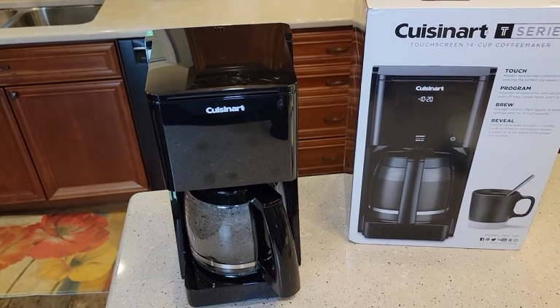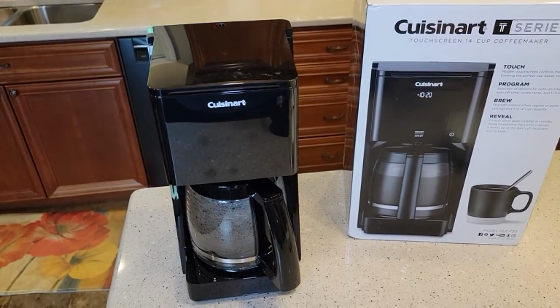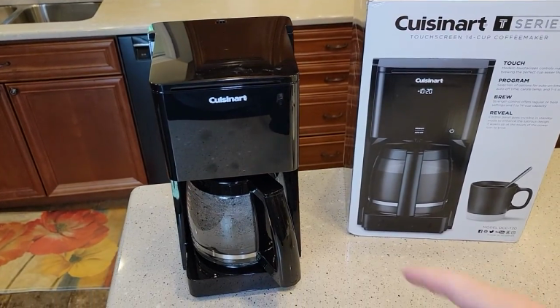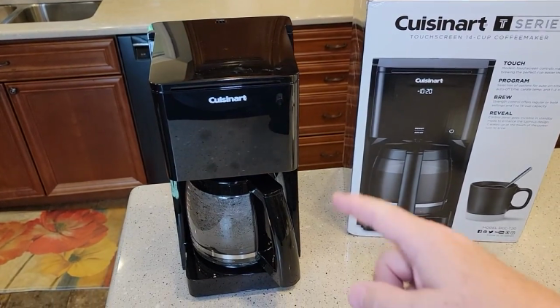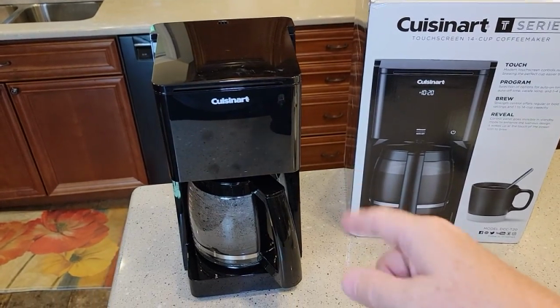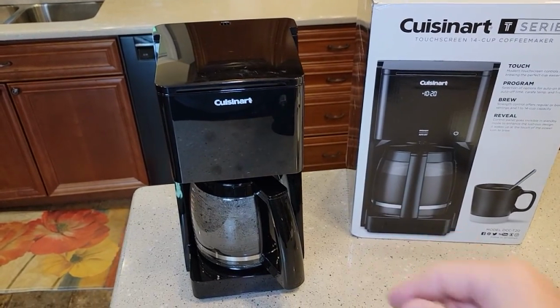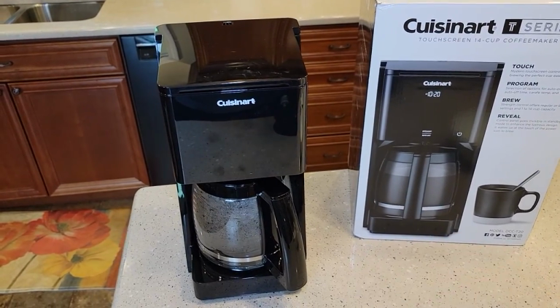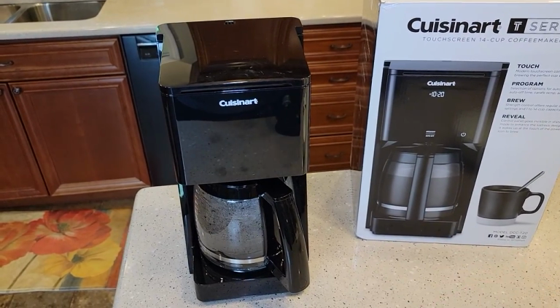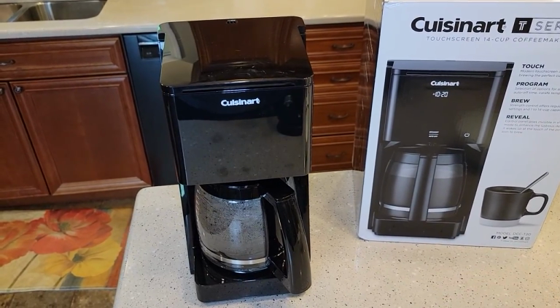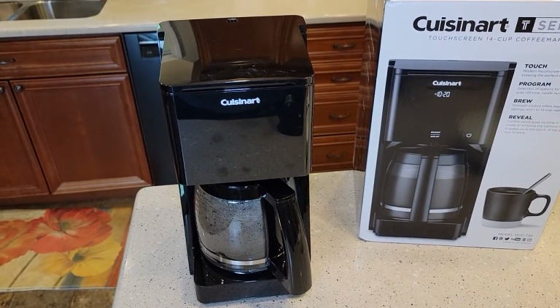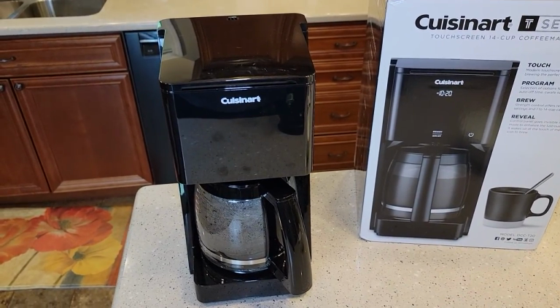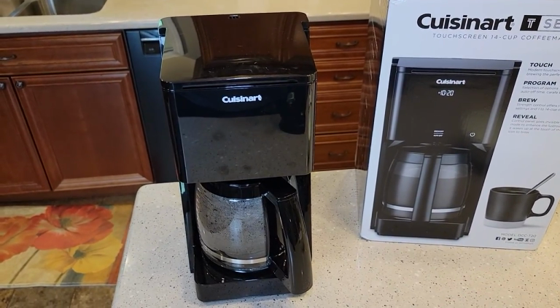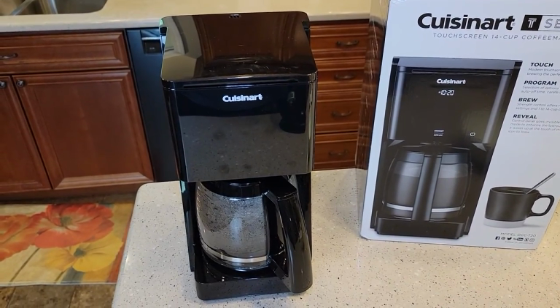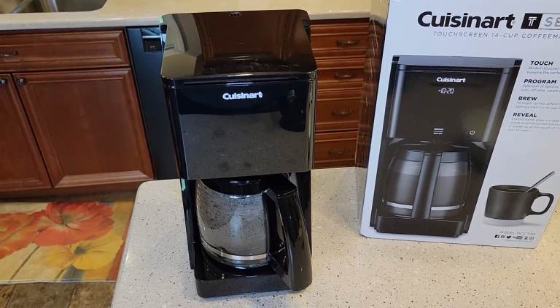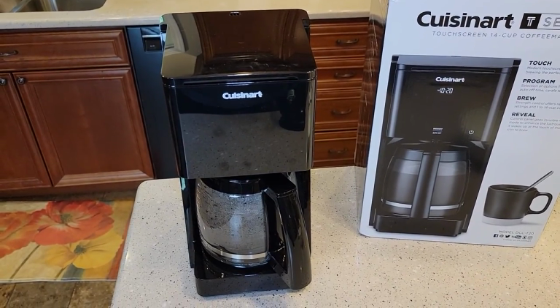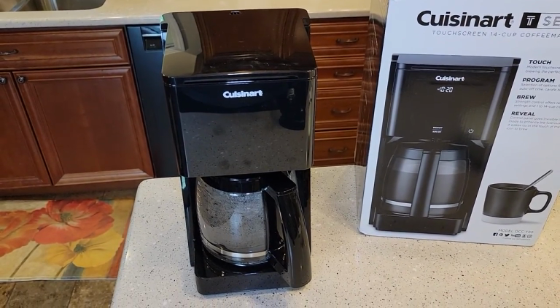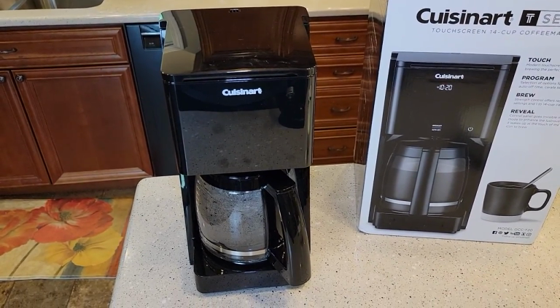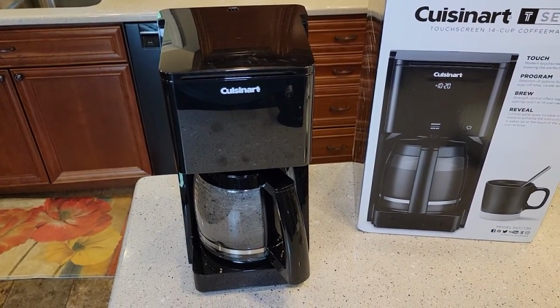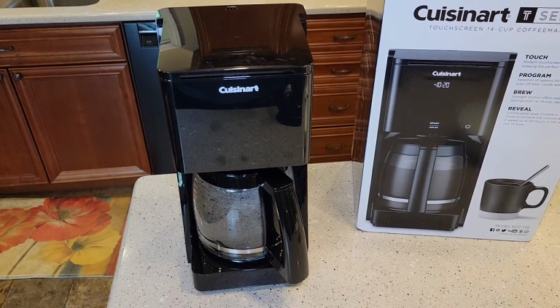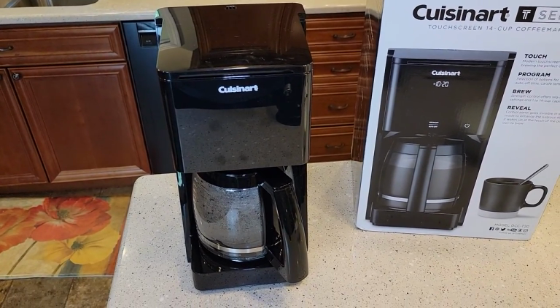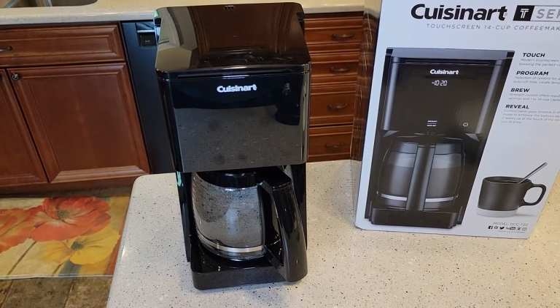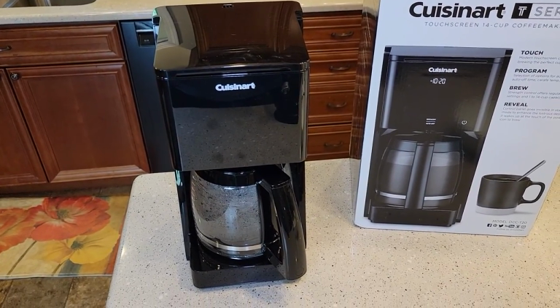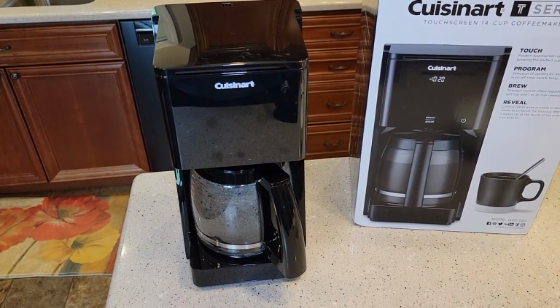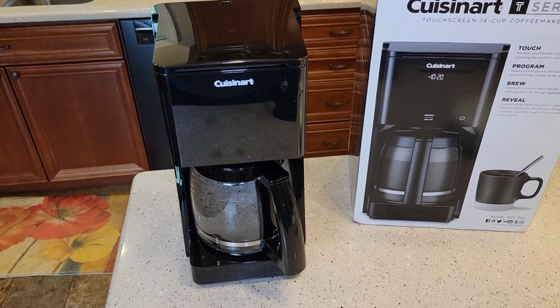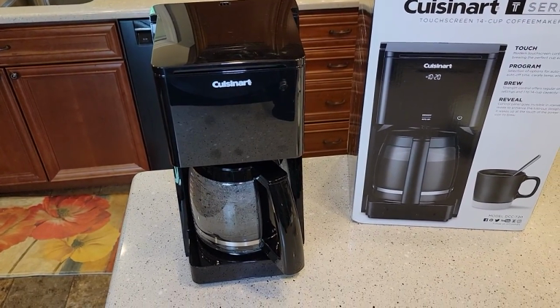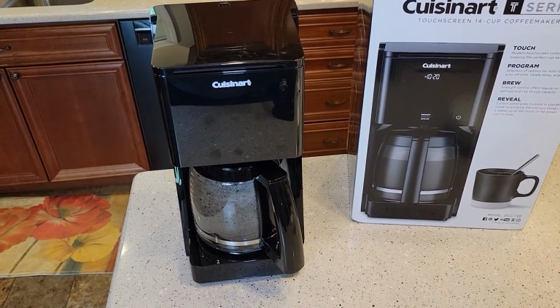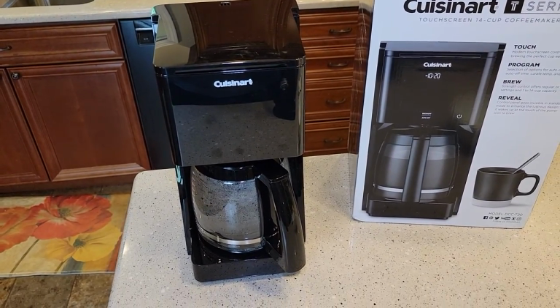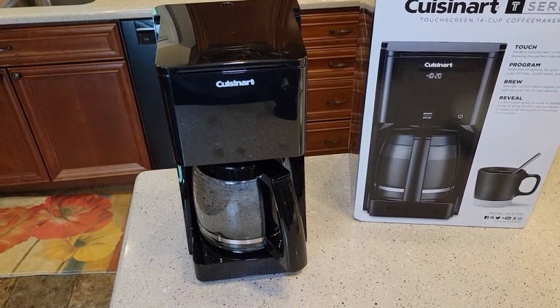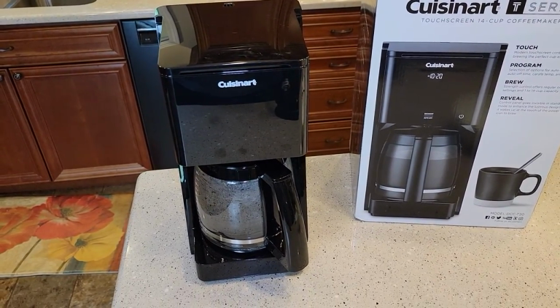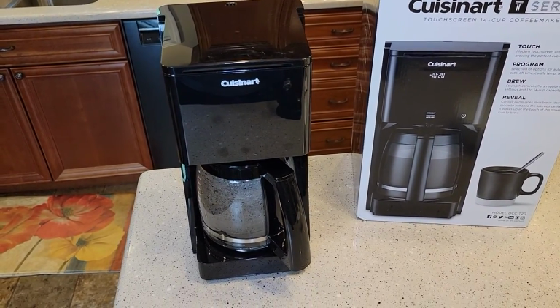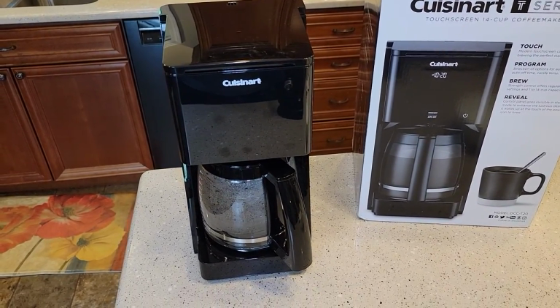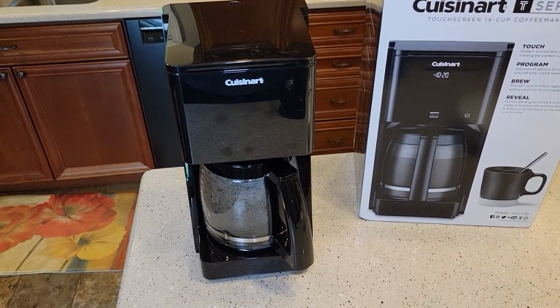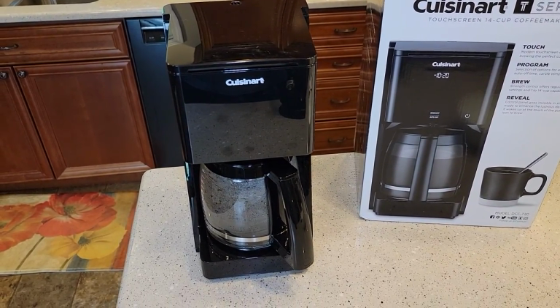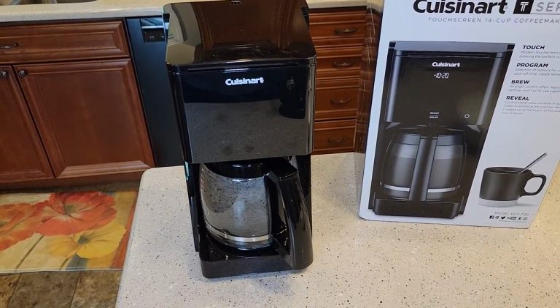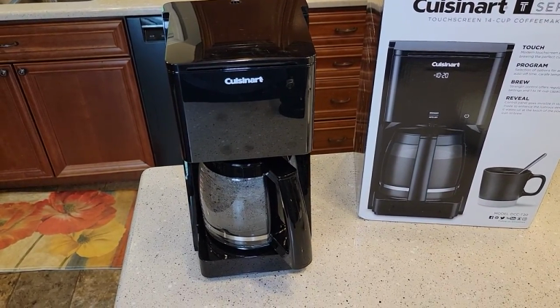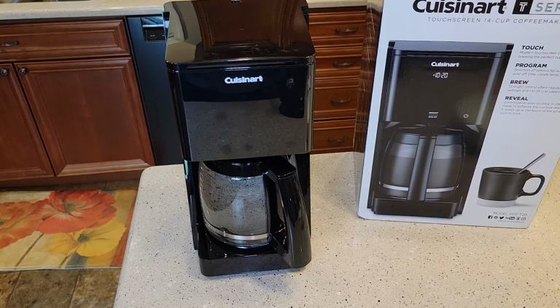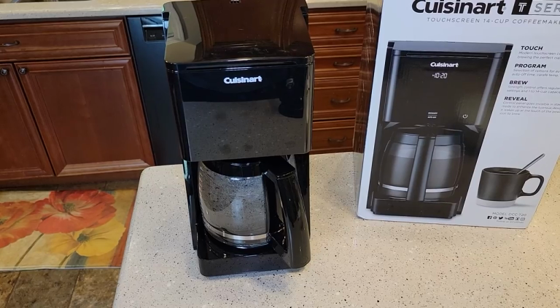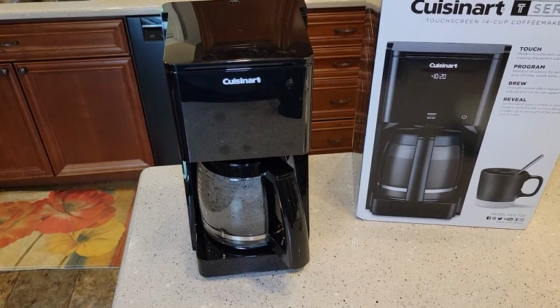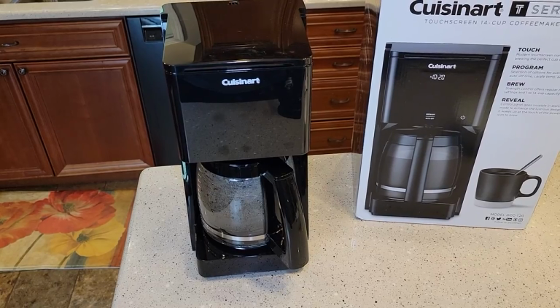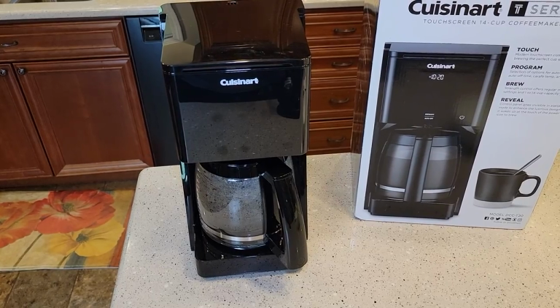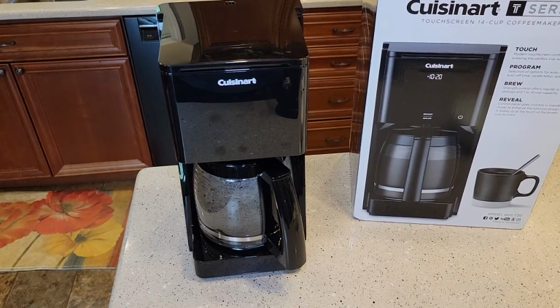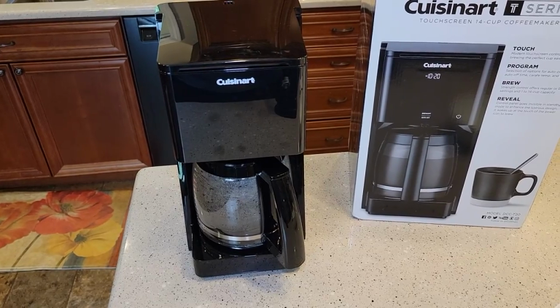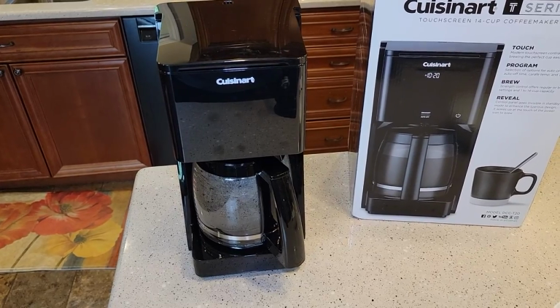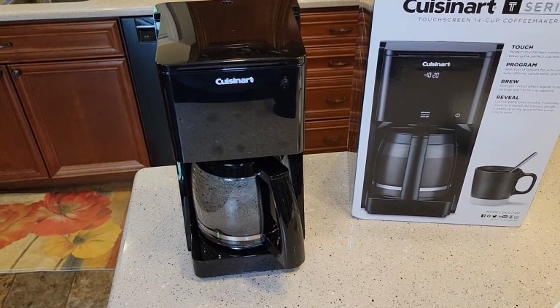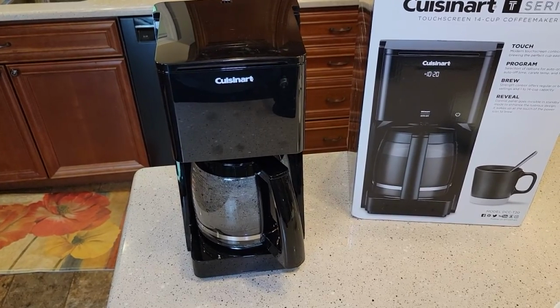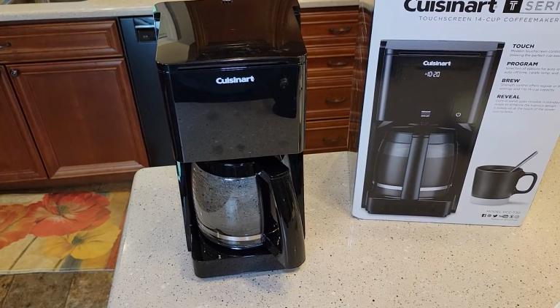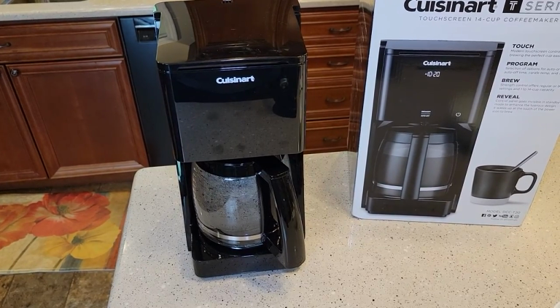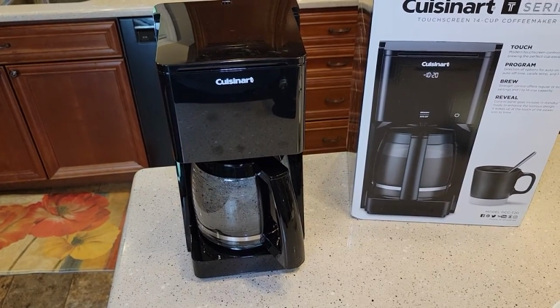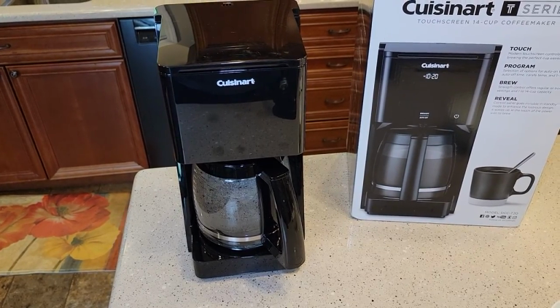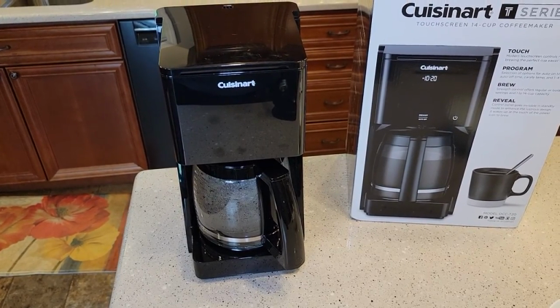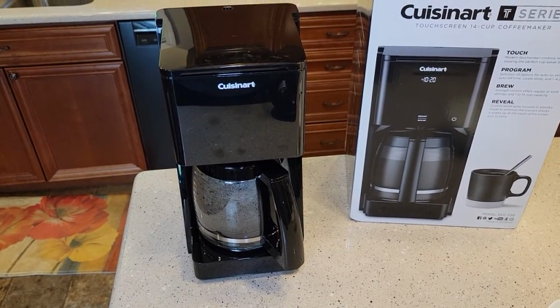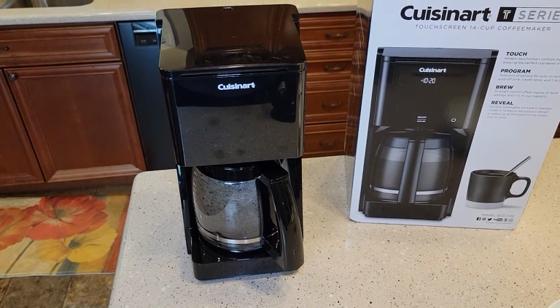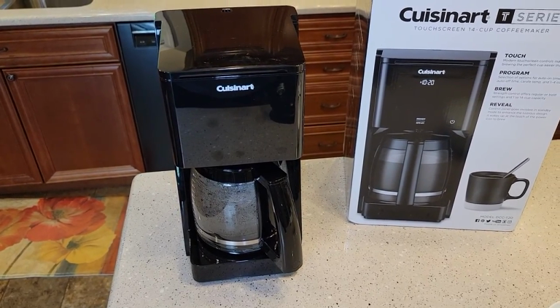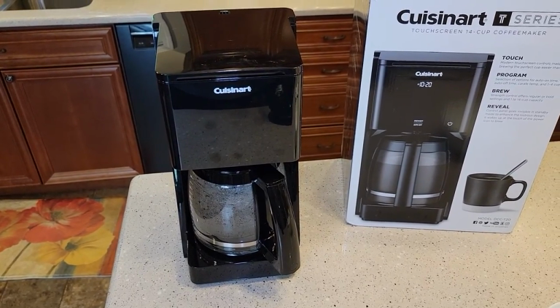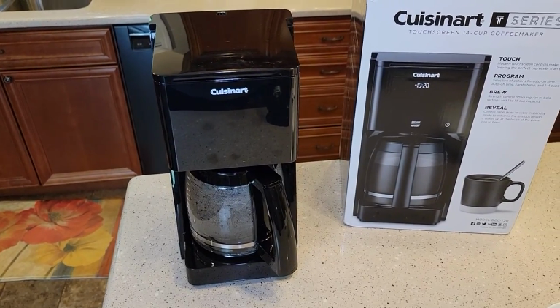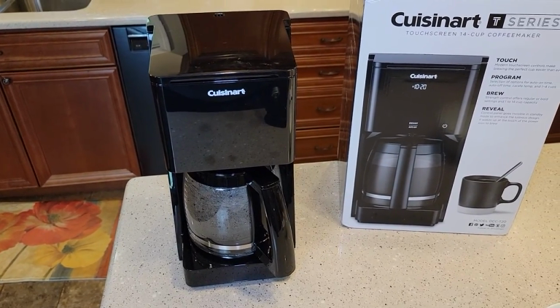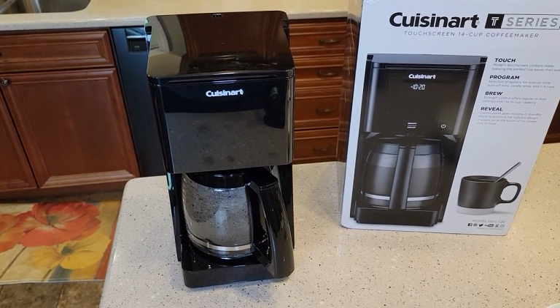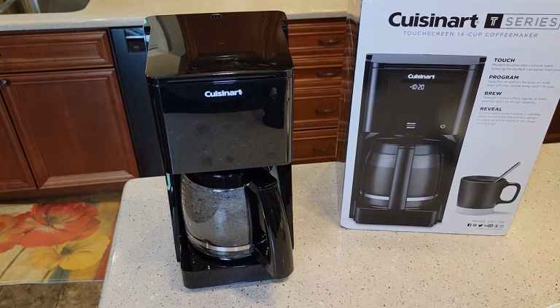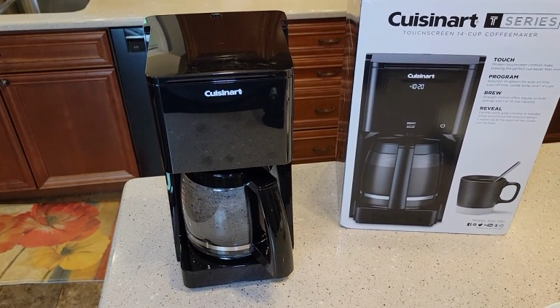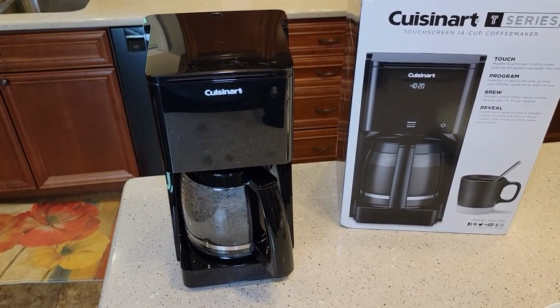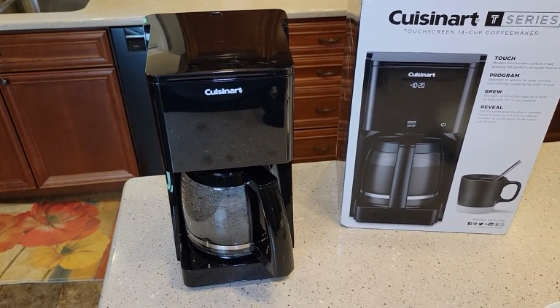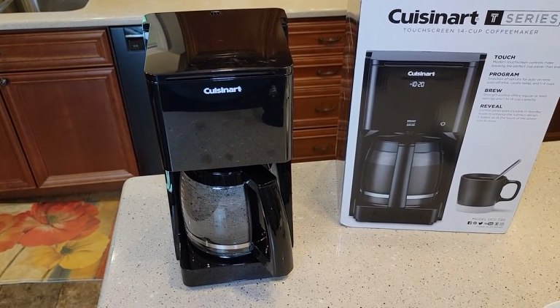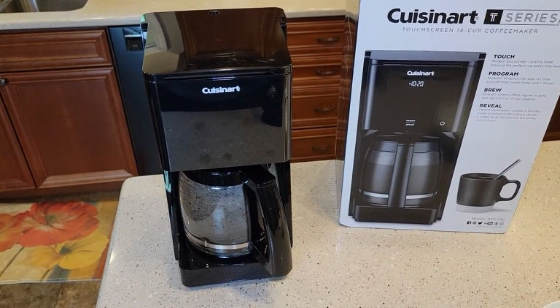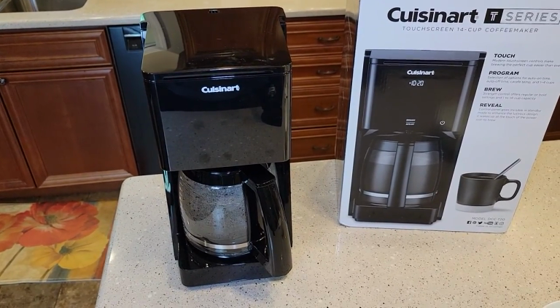Check out my other videos where I show how to make coffee with this — it's a really nice coffee maker — and how to descale it. Thanks everybody for watching!